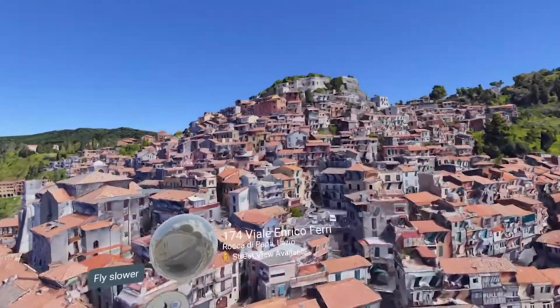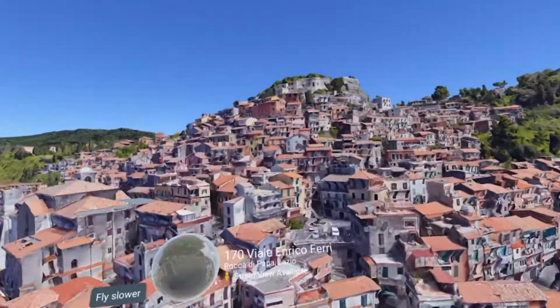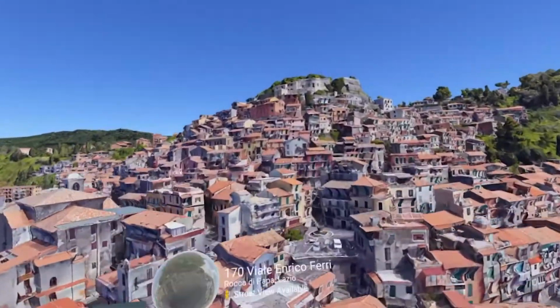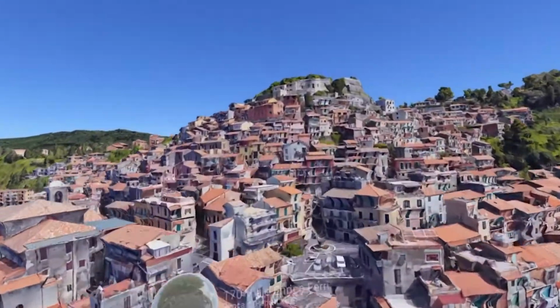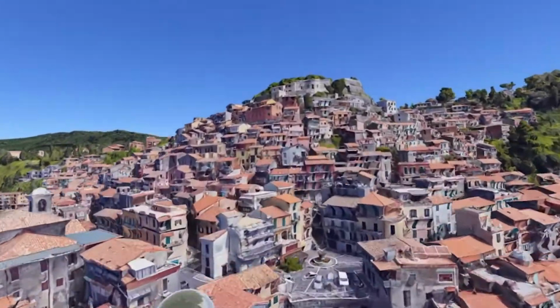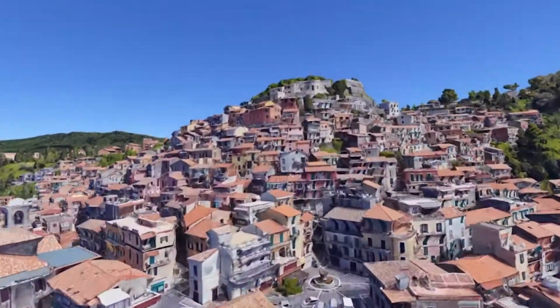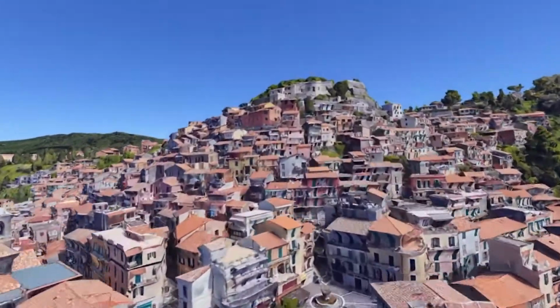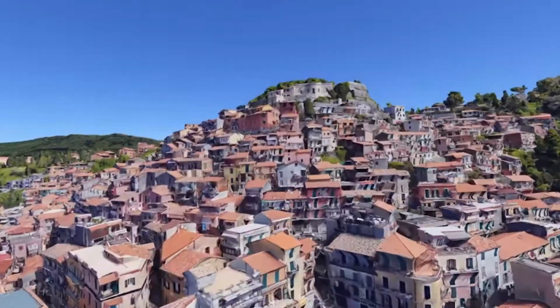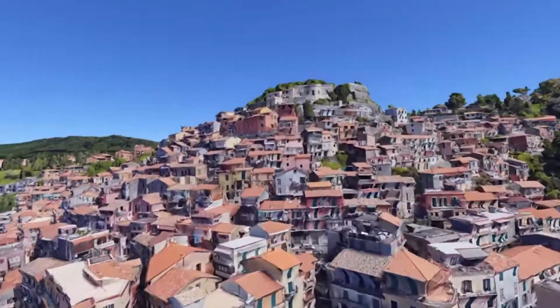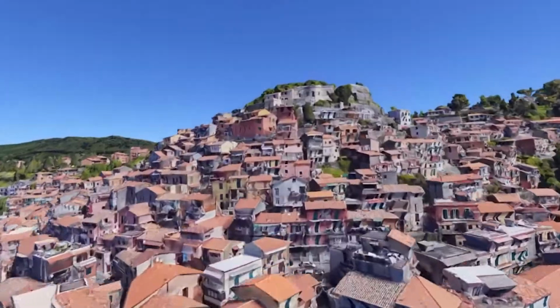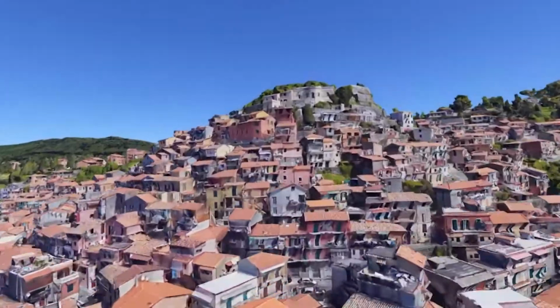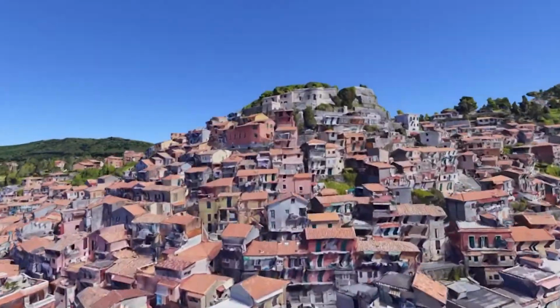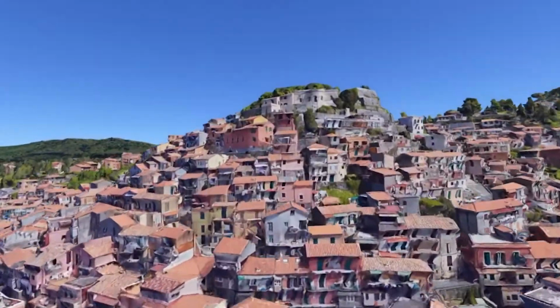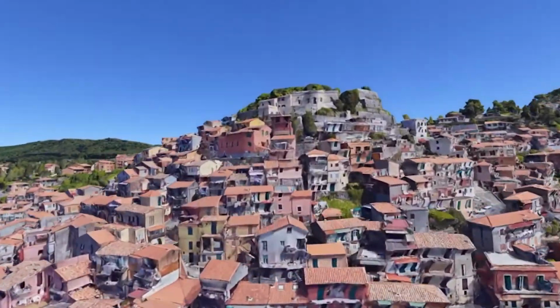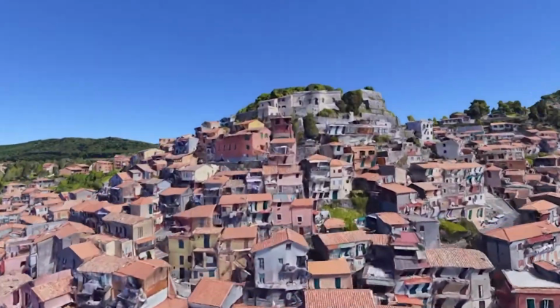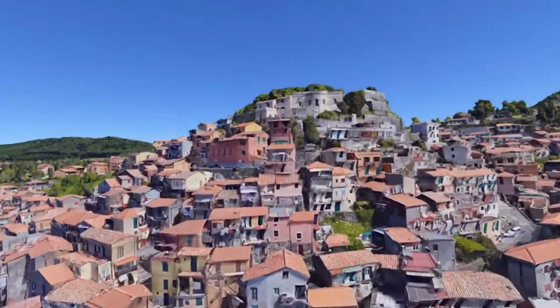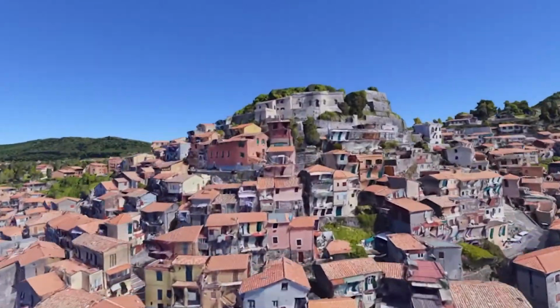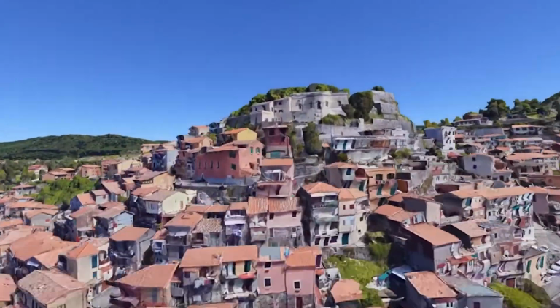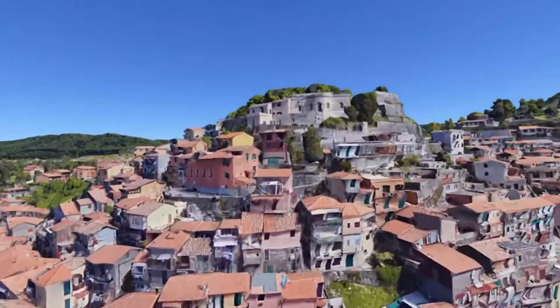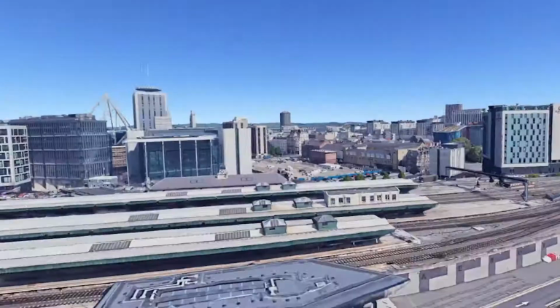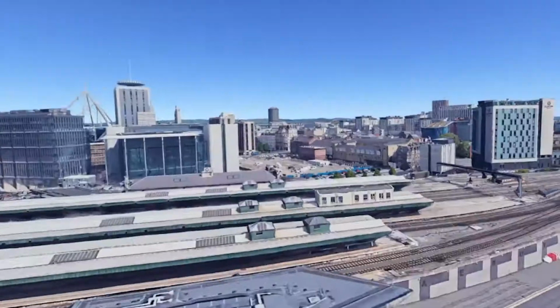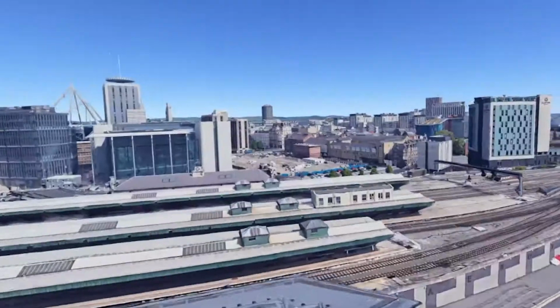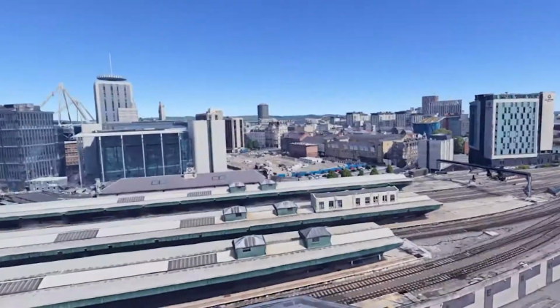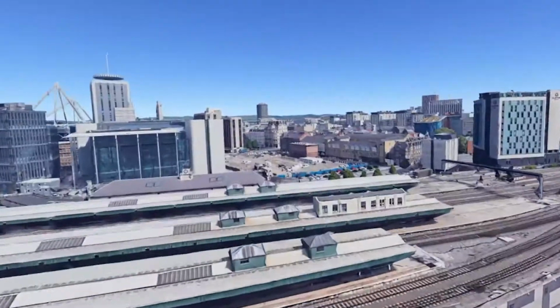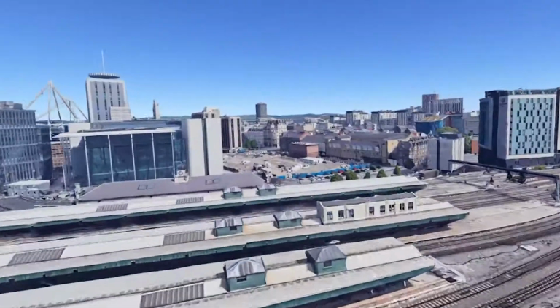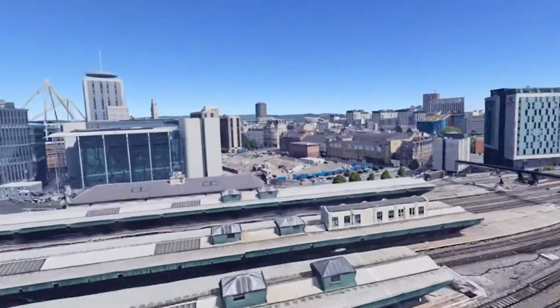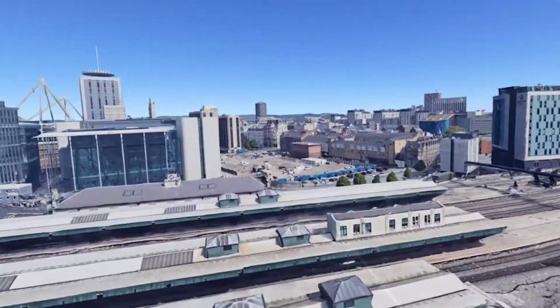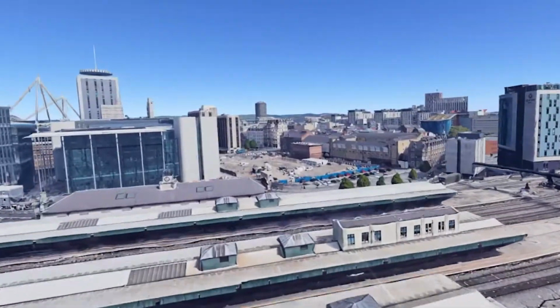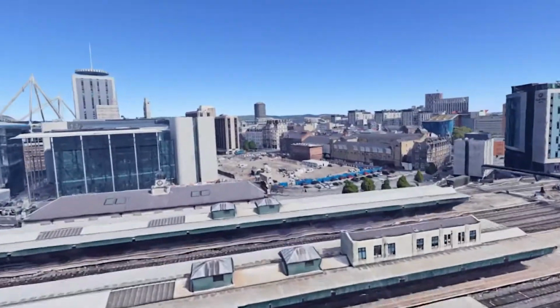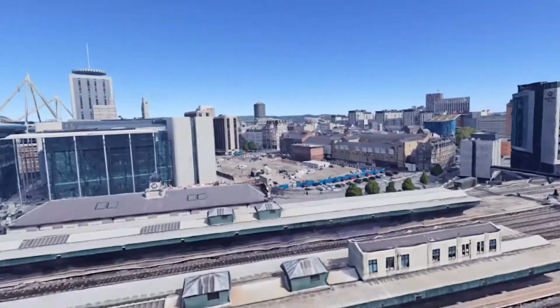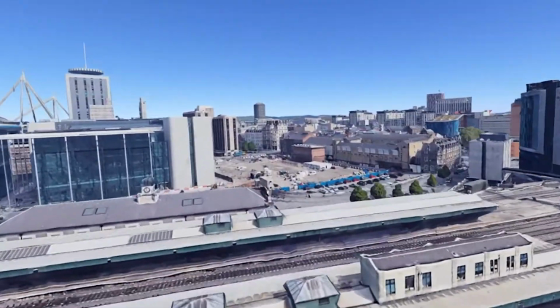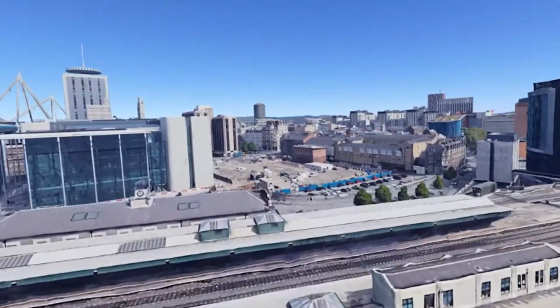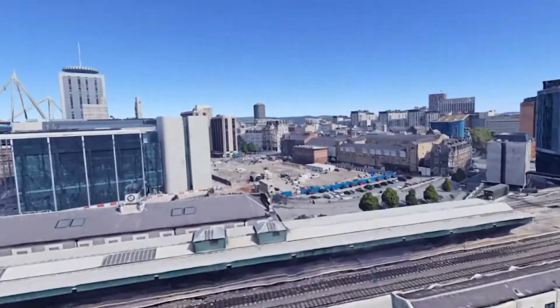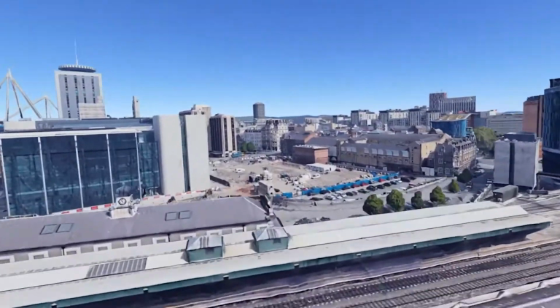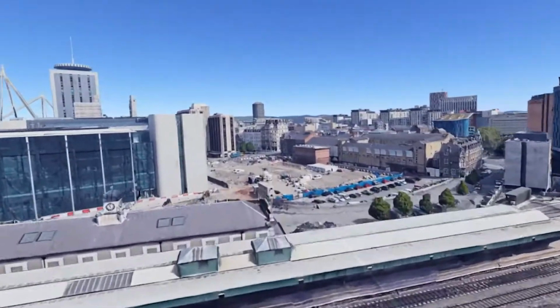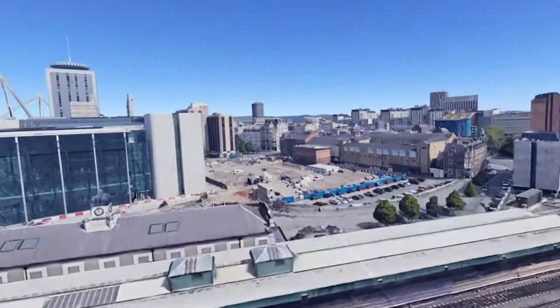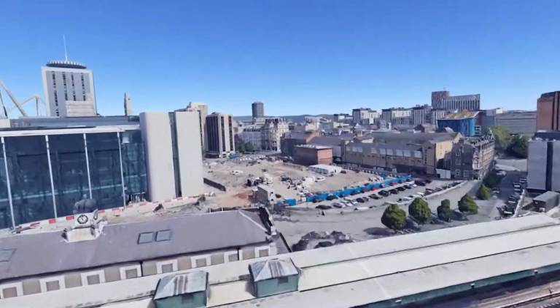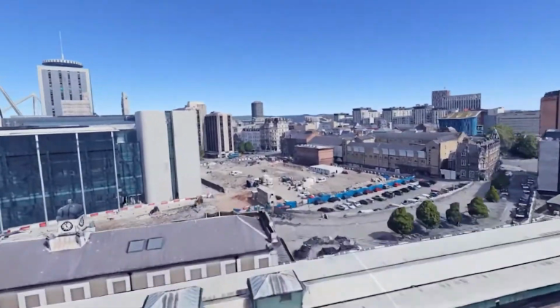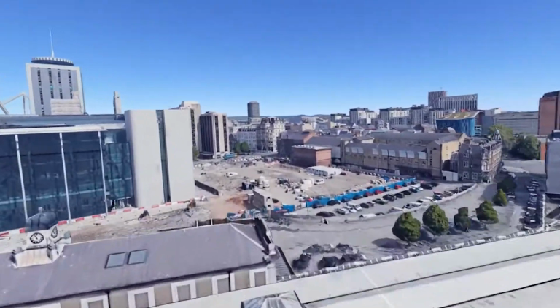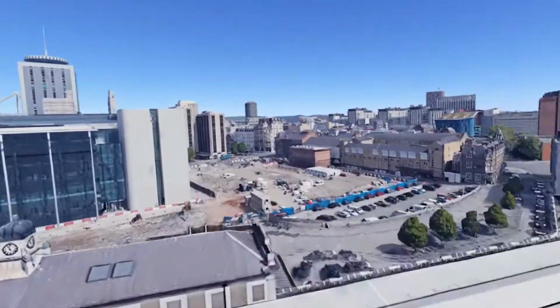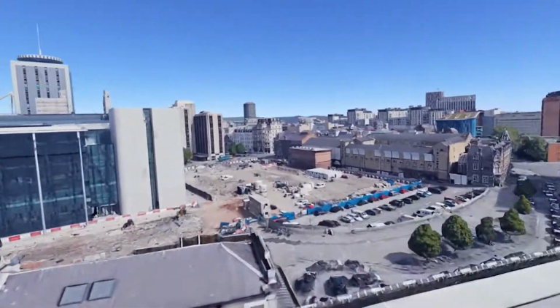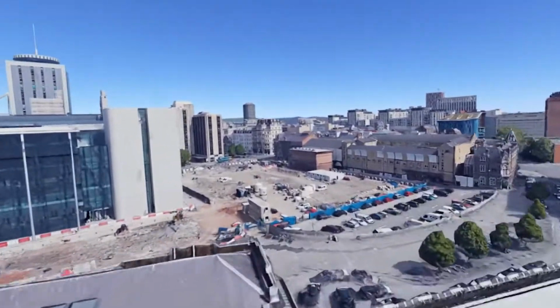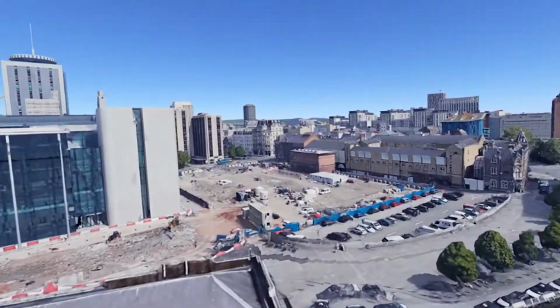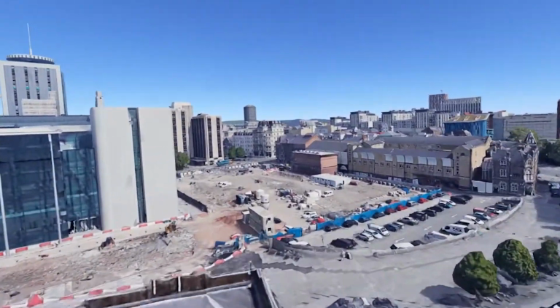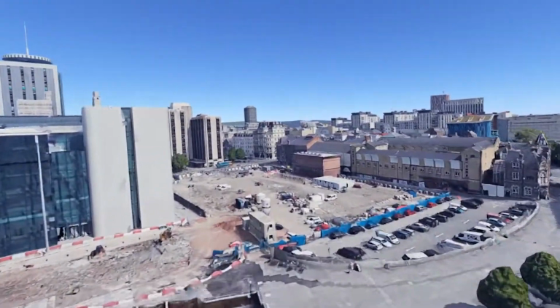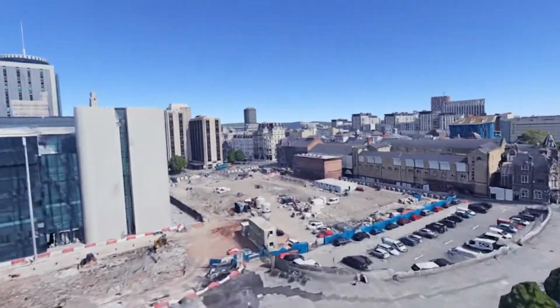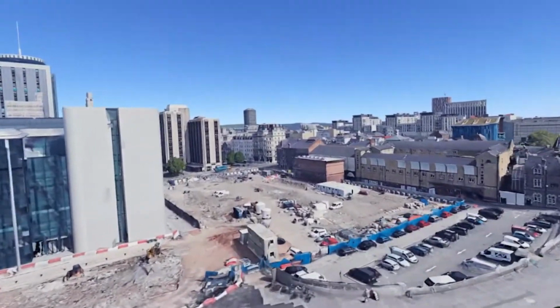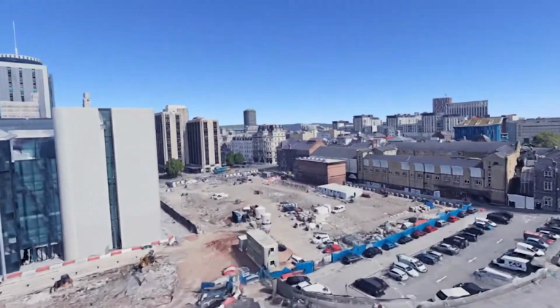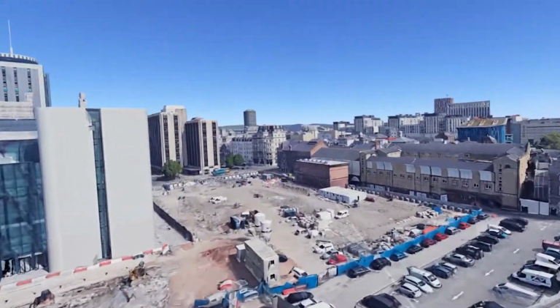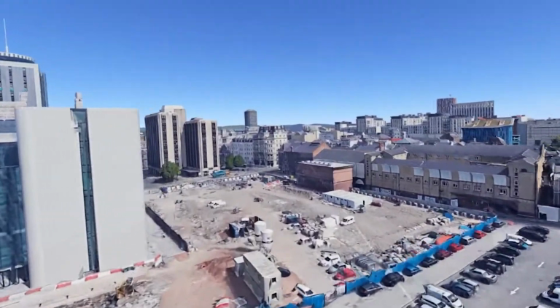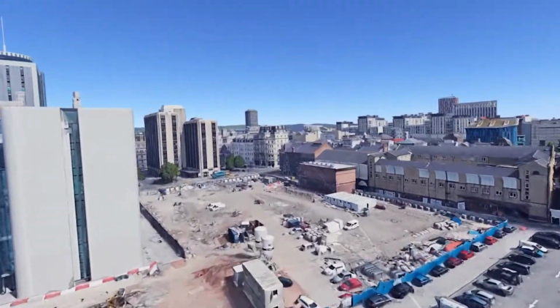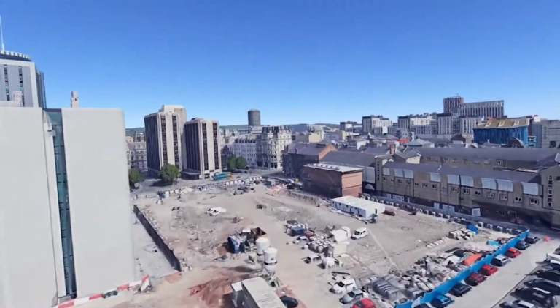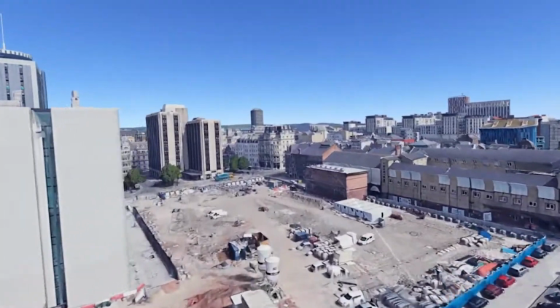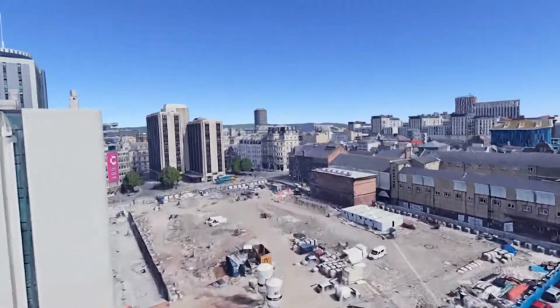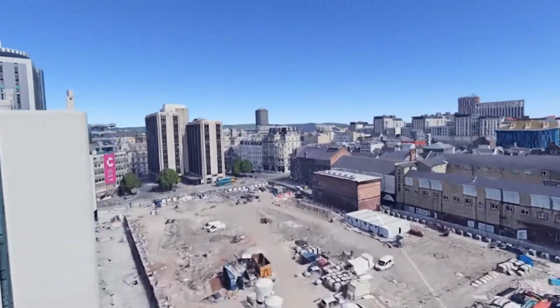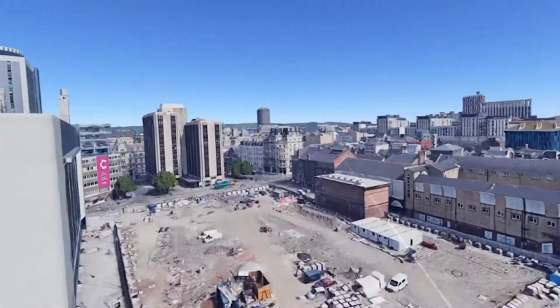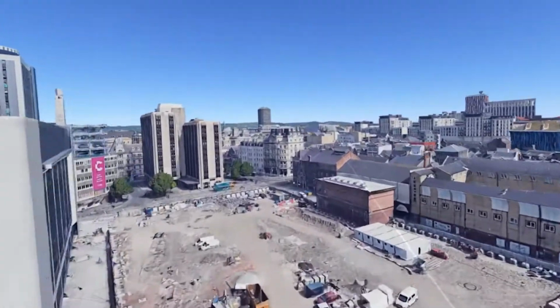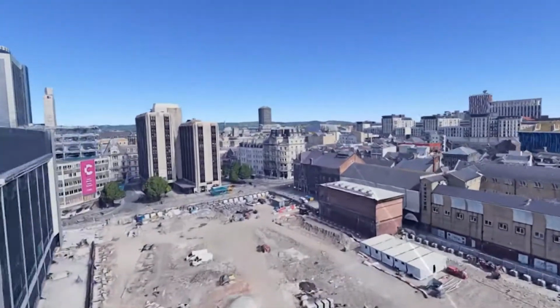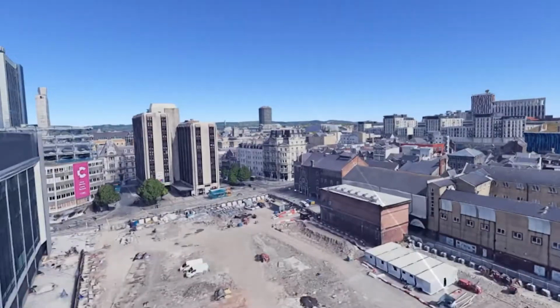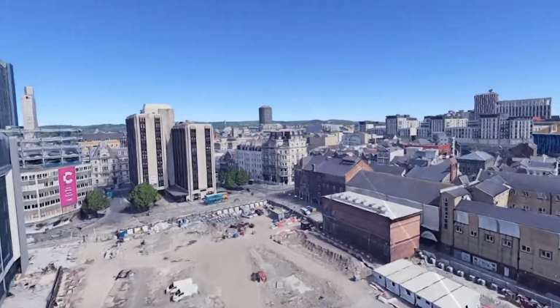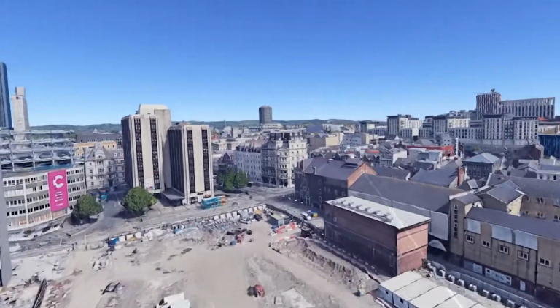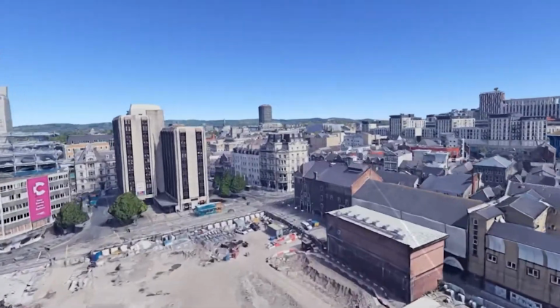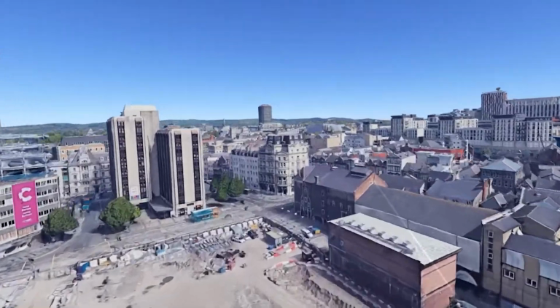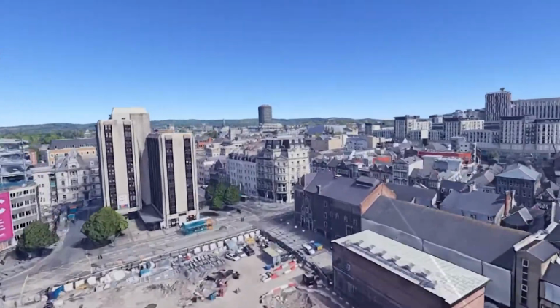This is a must-have VR app for anyone with a curious mind or desire to travel from their living room. I give it a 9 out of 10.